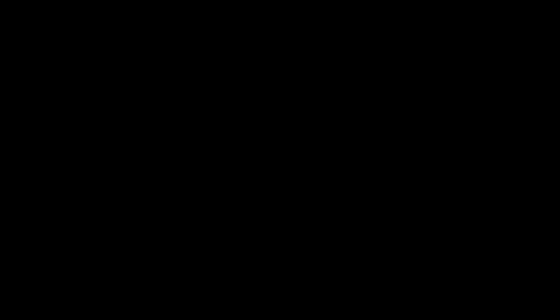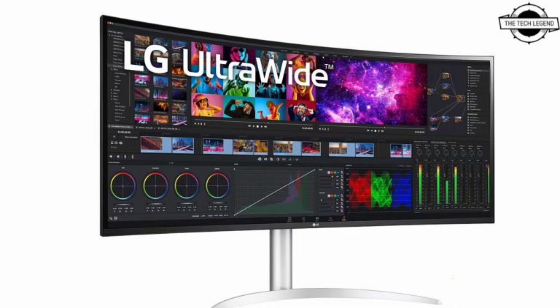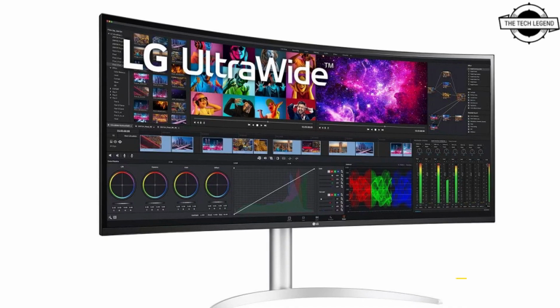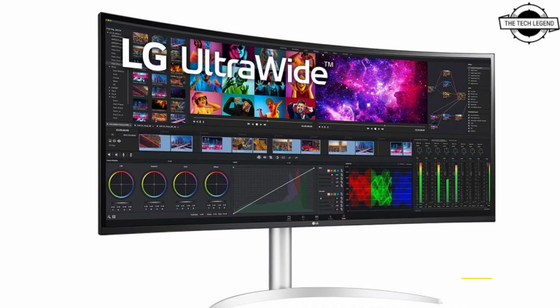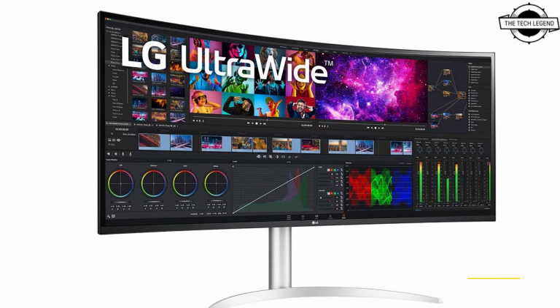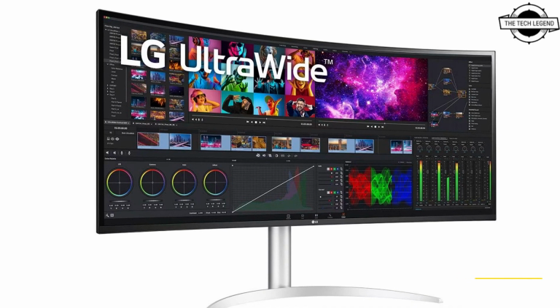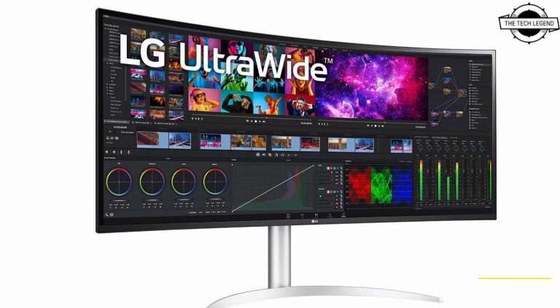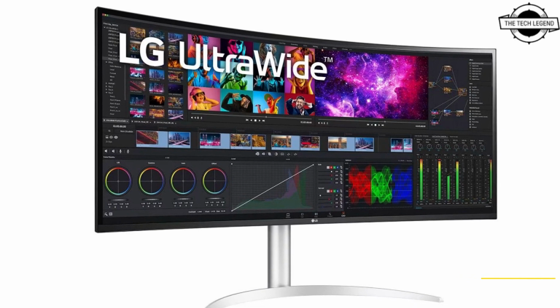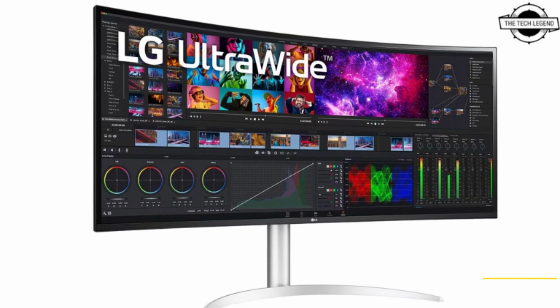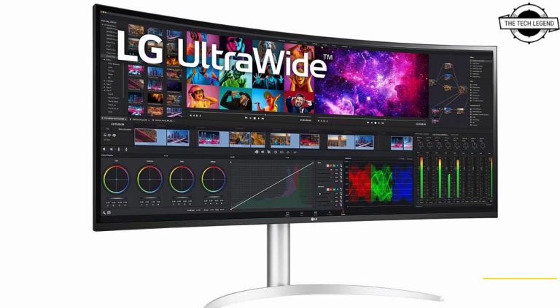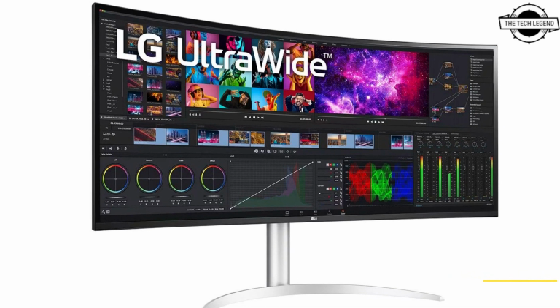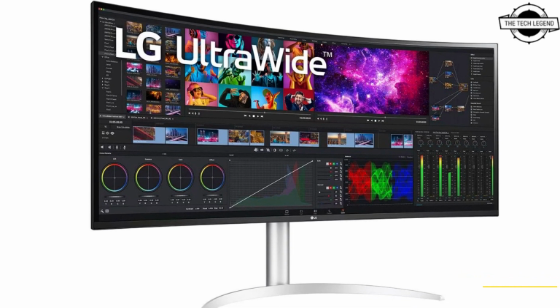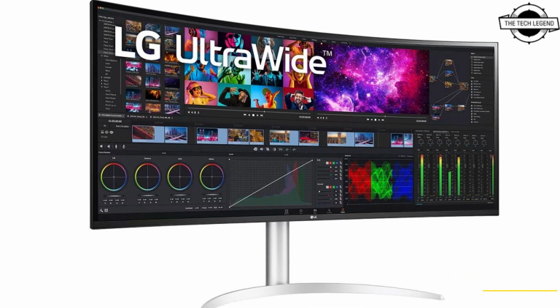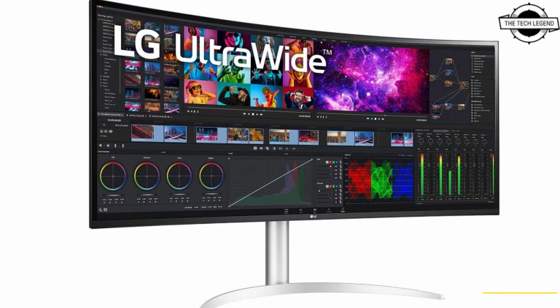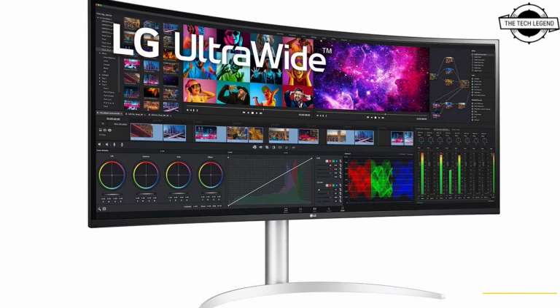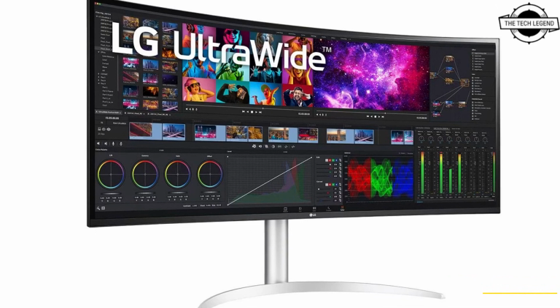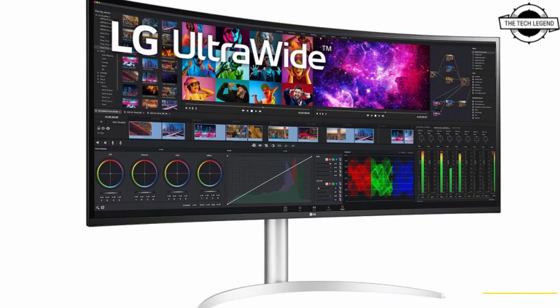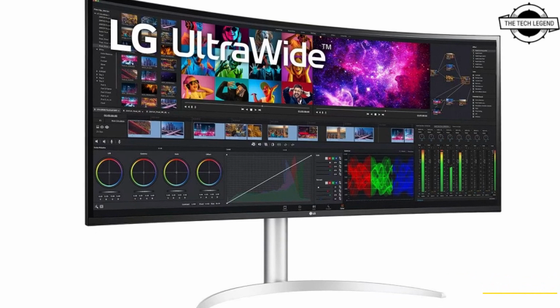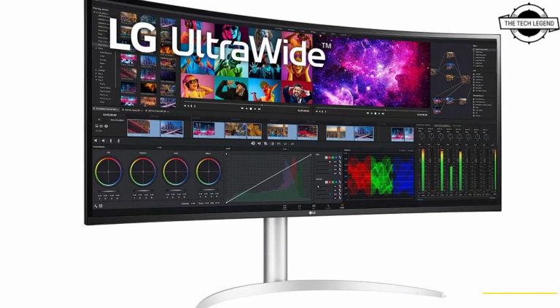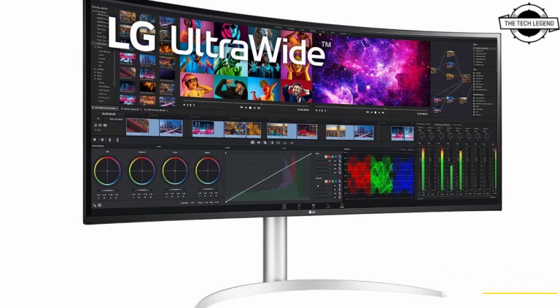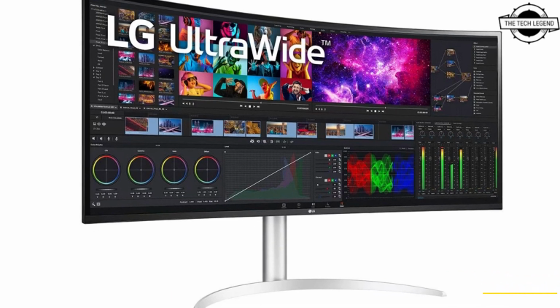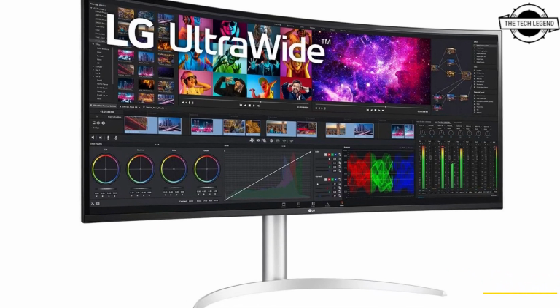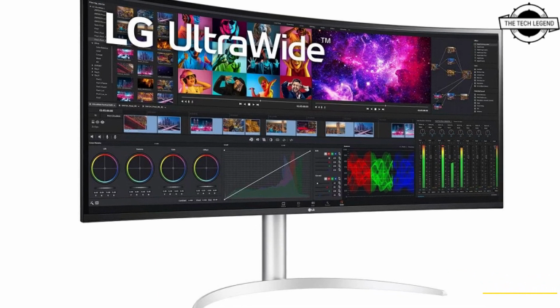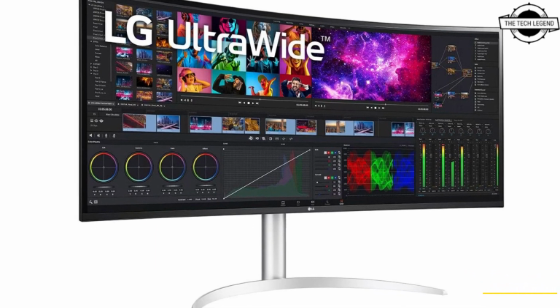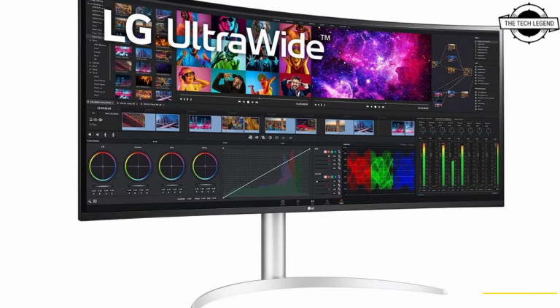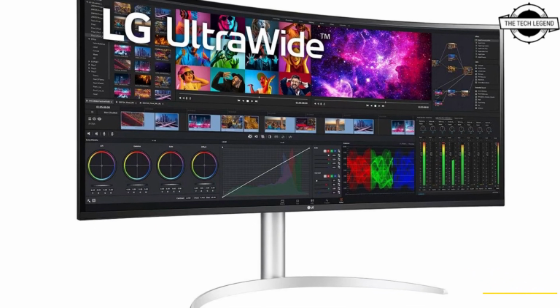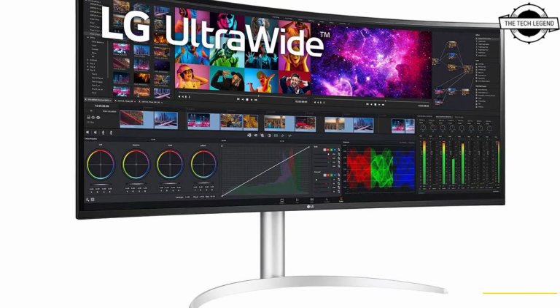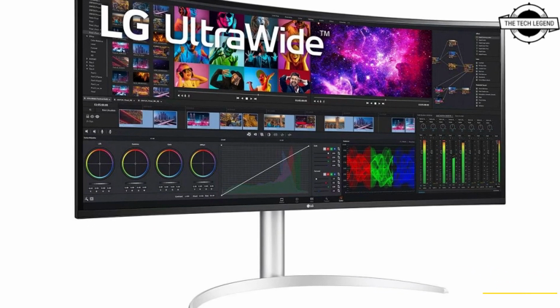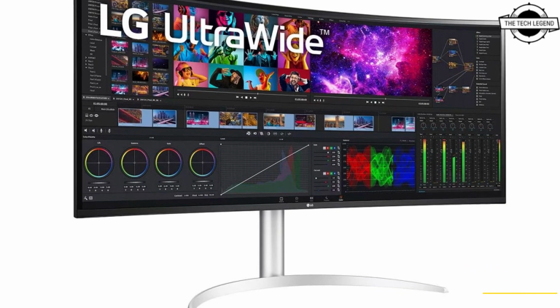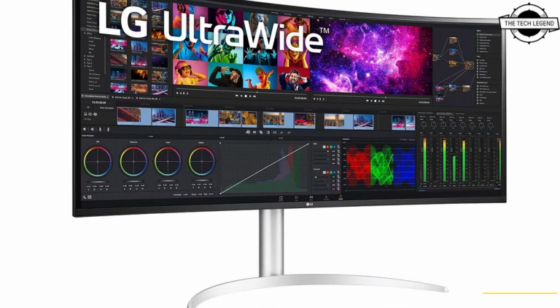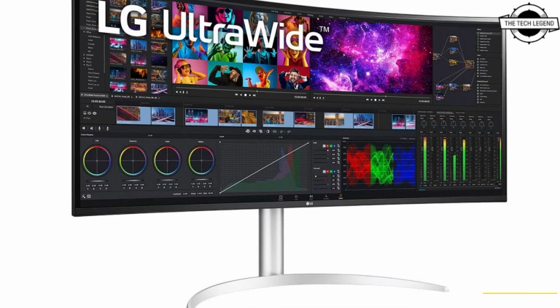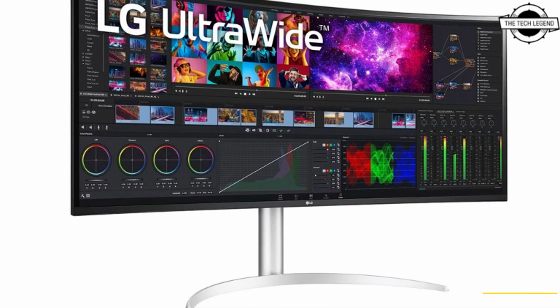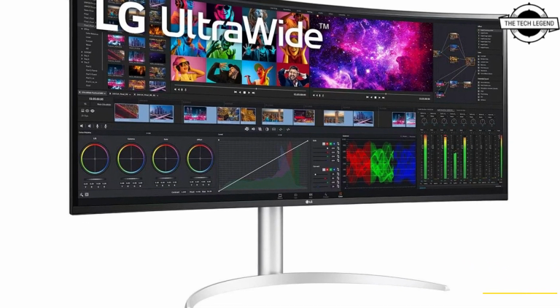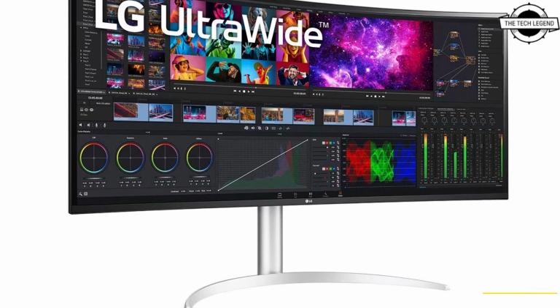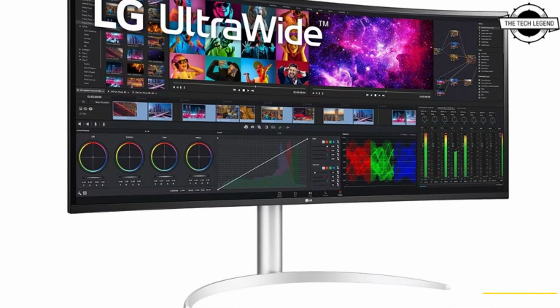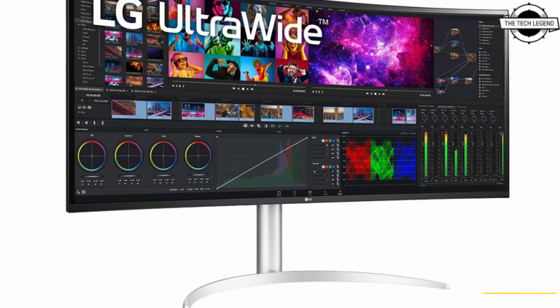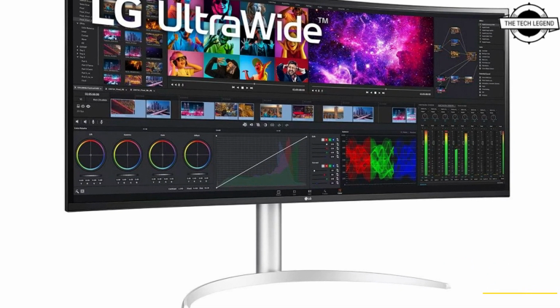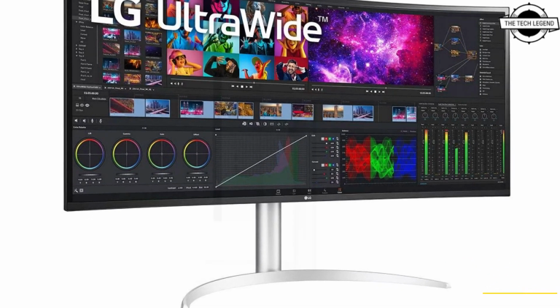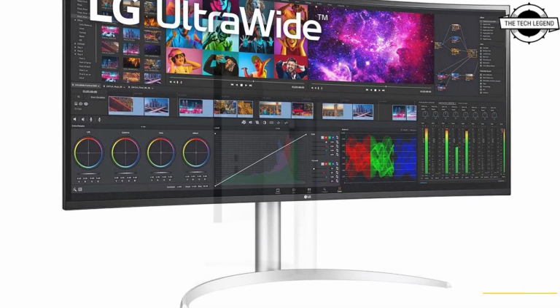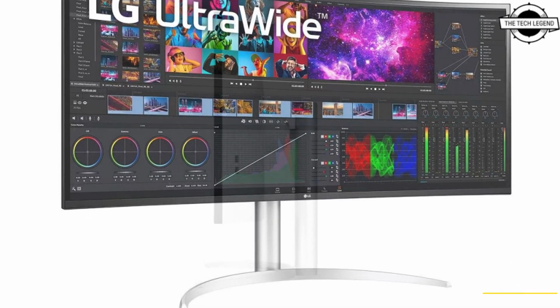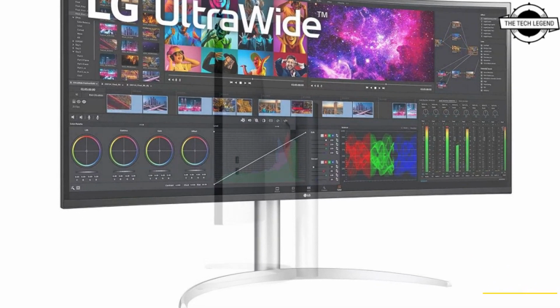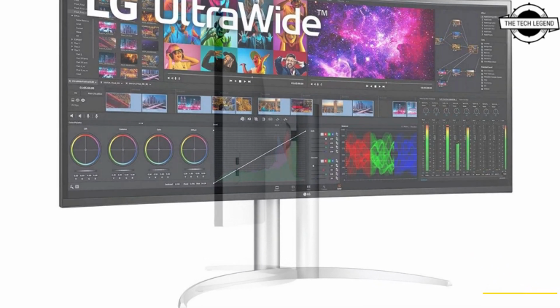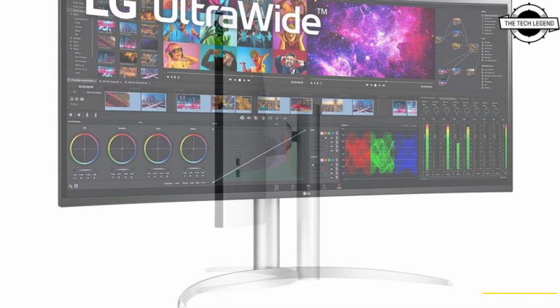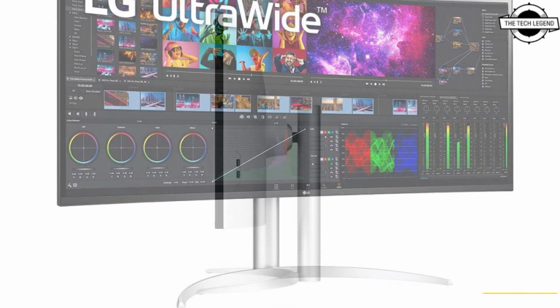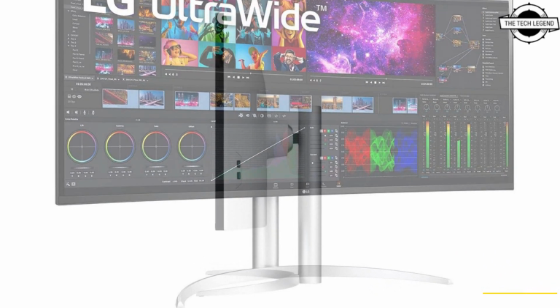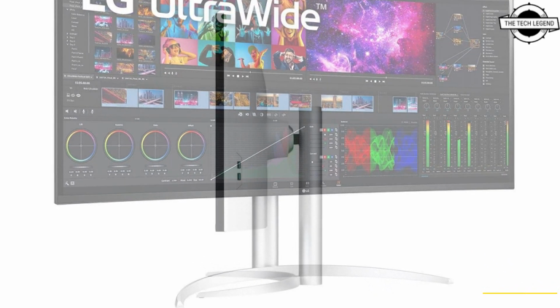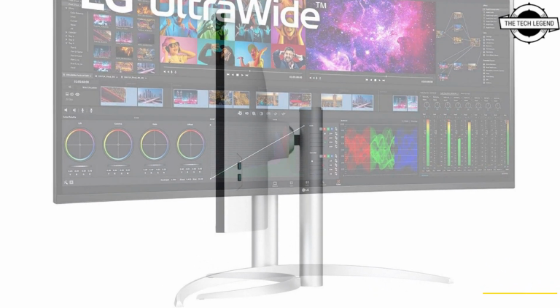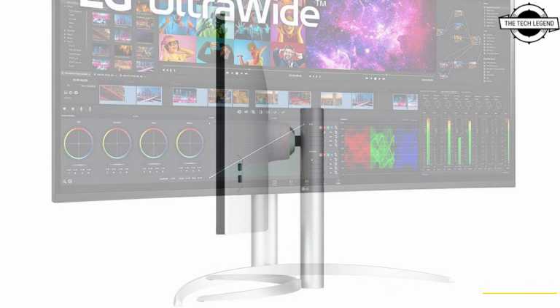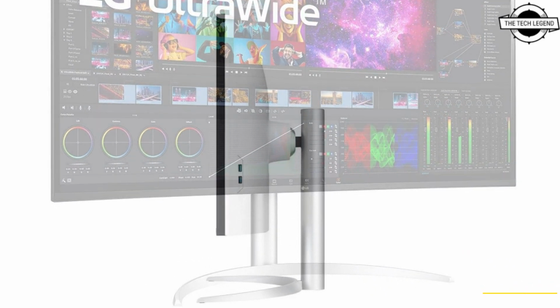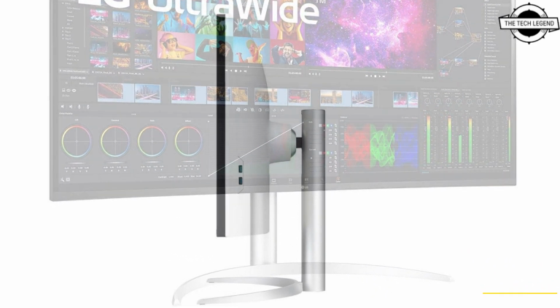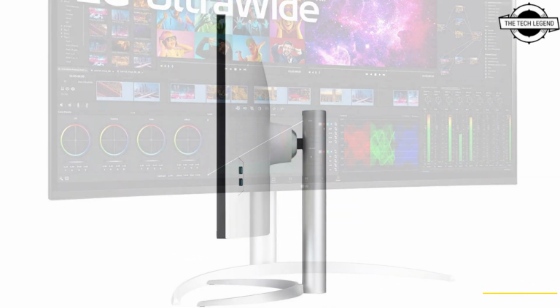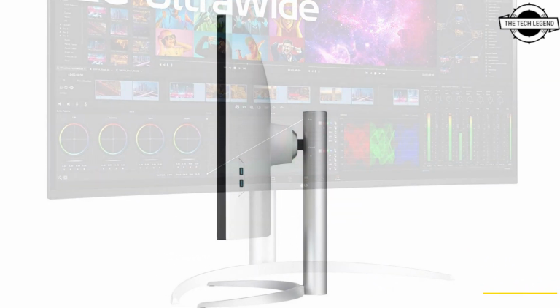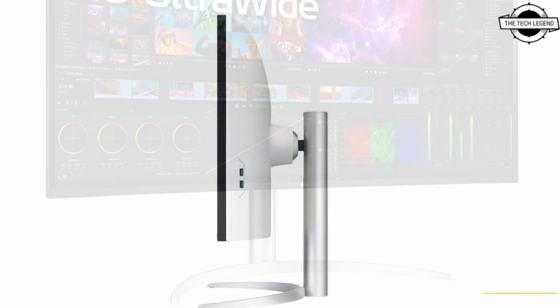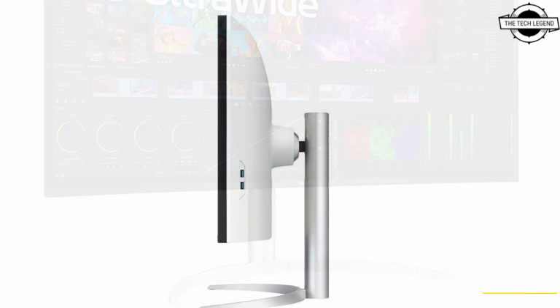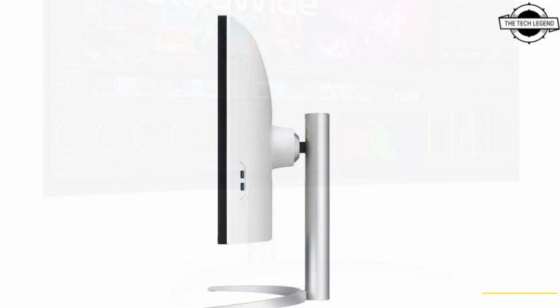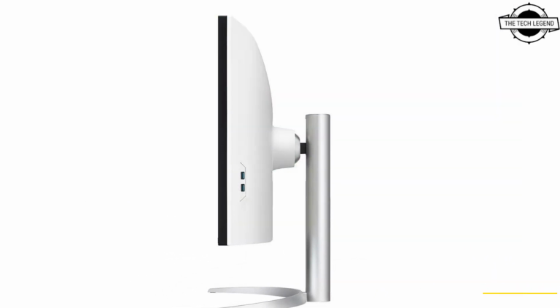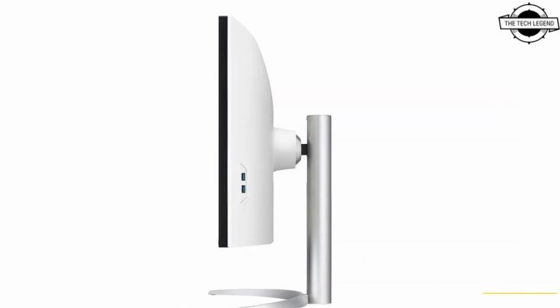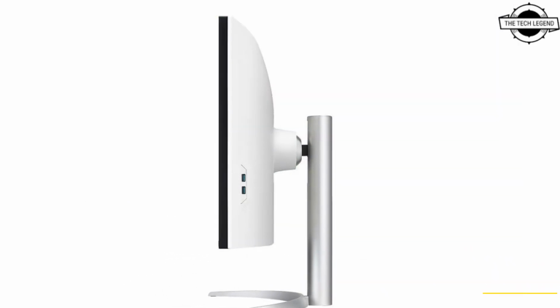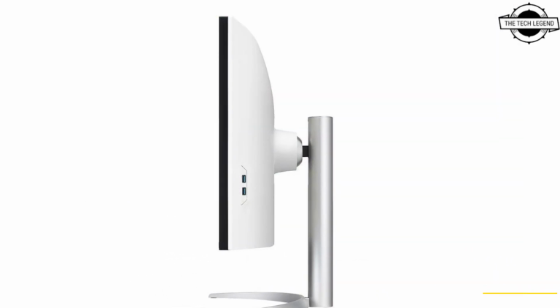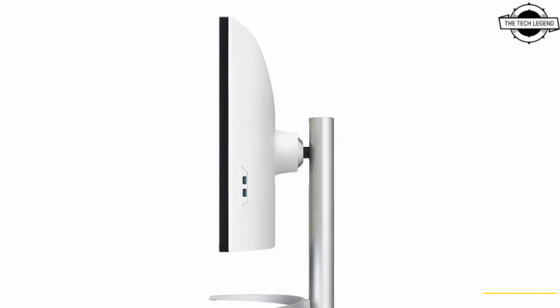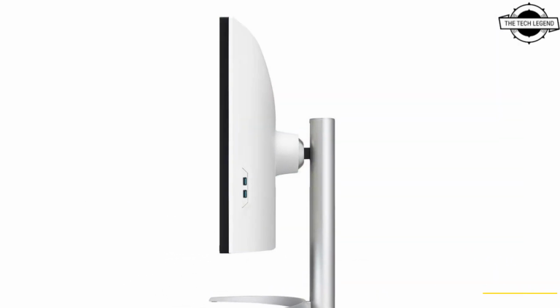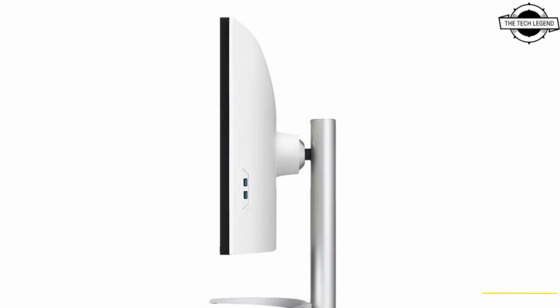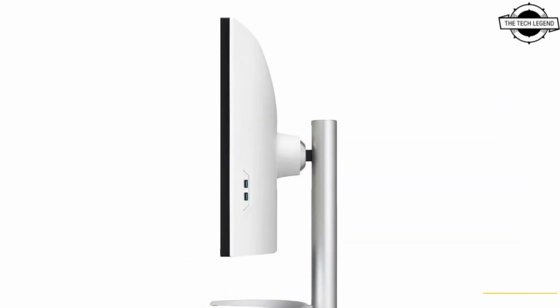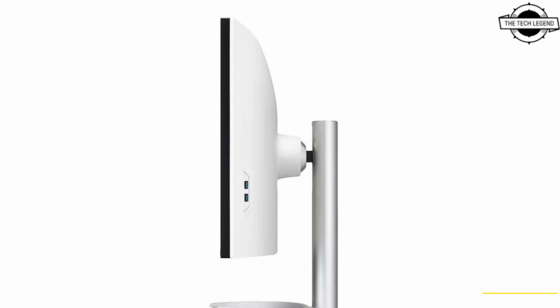Hello friends, welcome to the TechLizzen channel. Today I will talk about LG's Thunderbolt 4 Ultra Wide 4K Display.